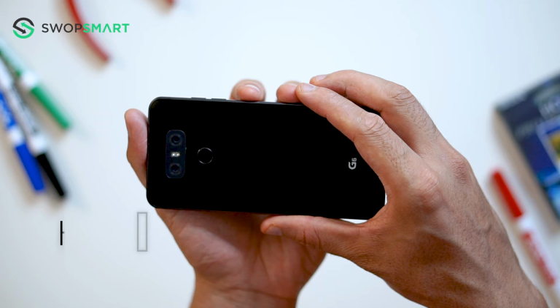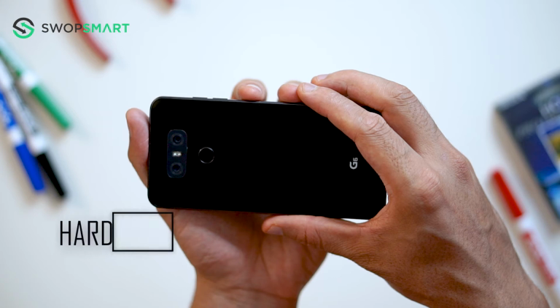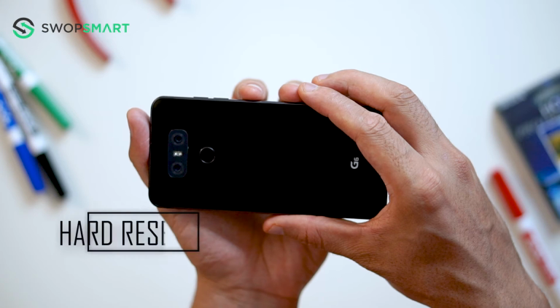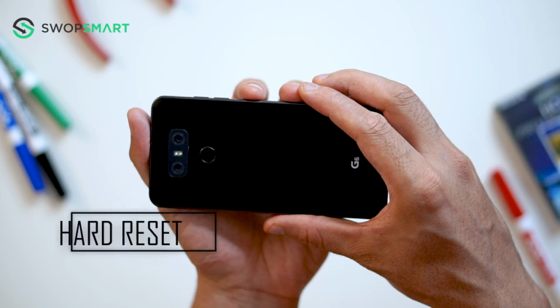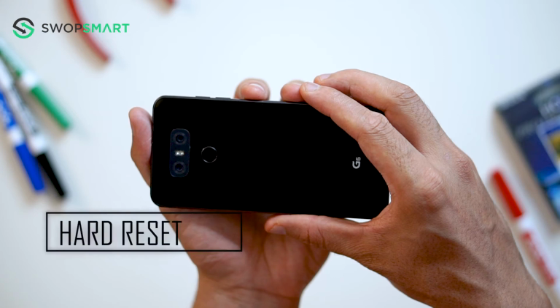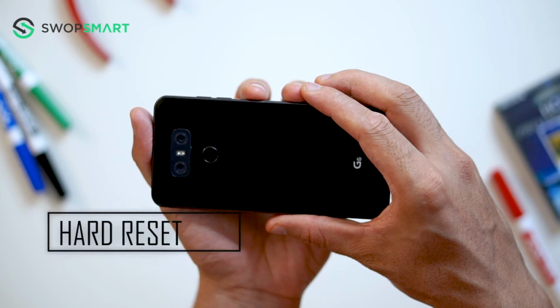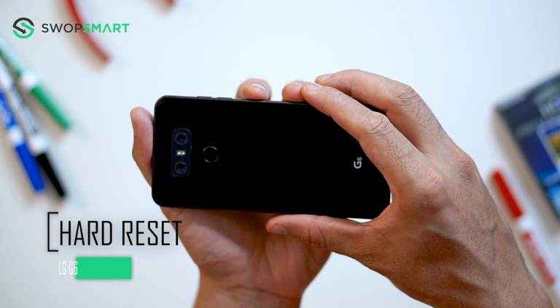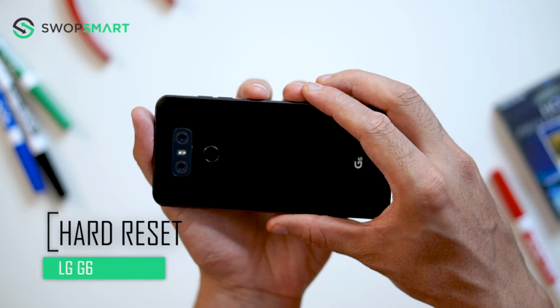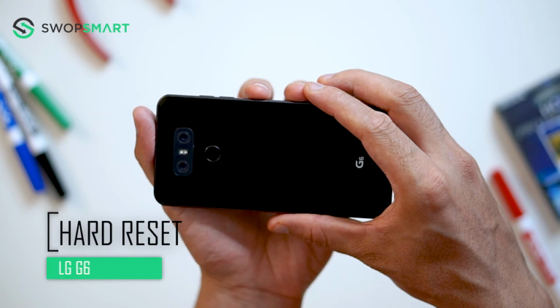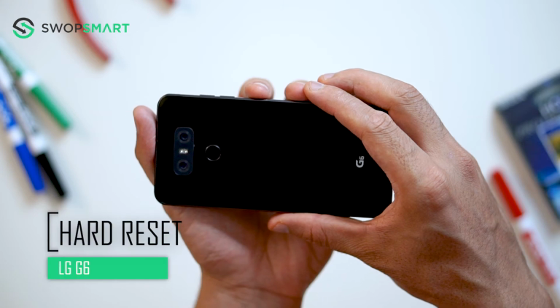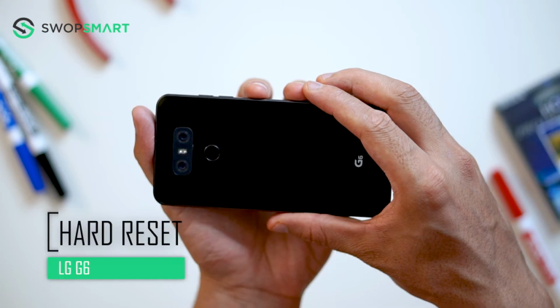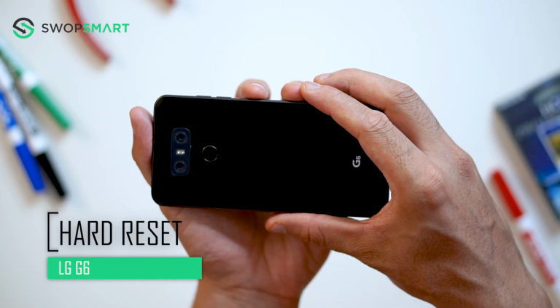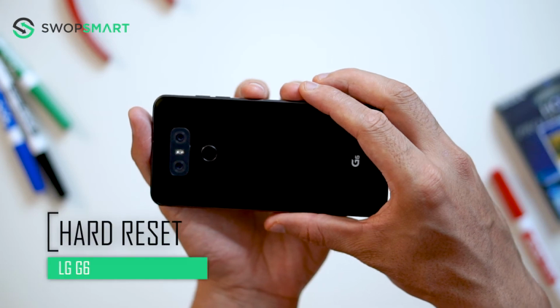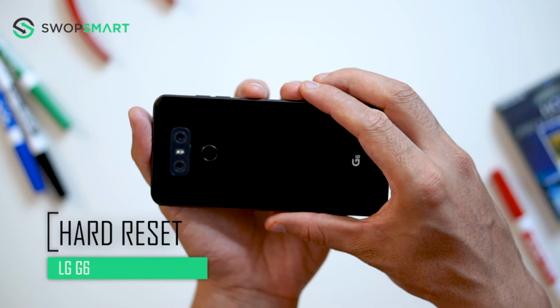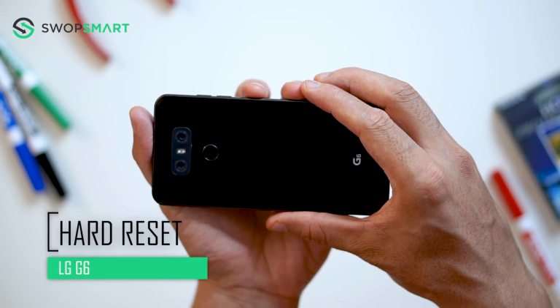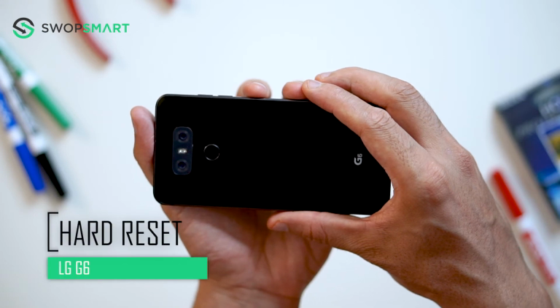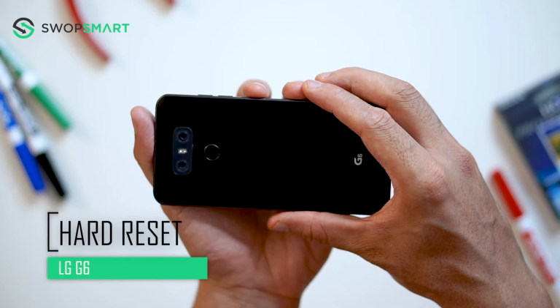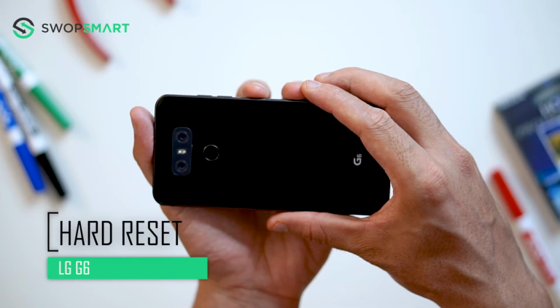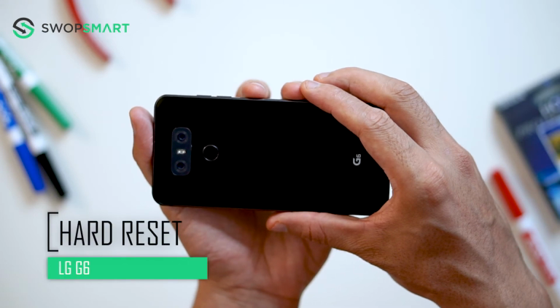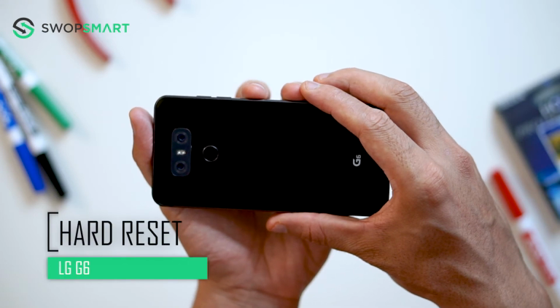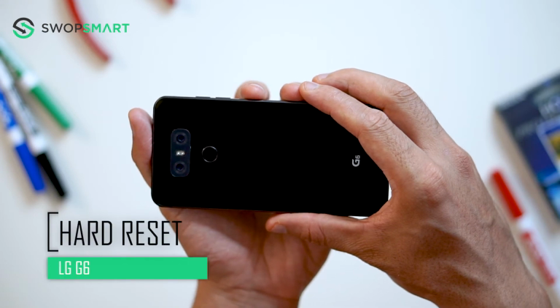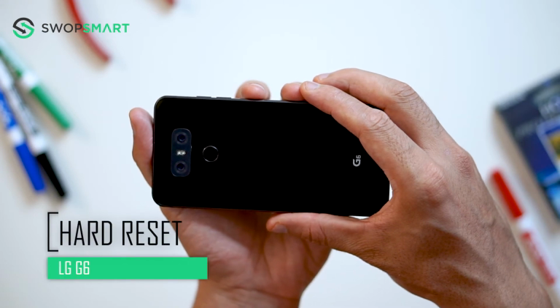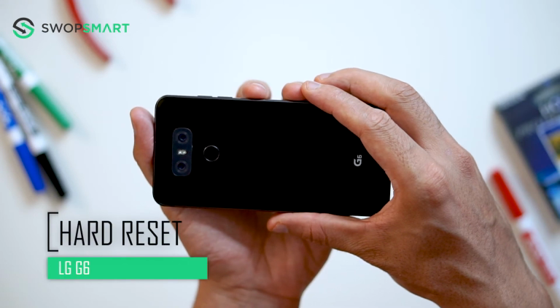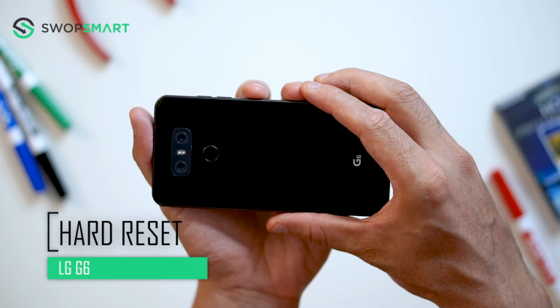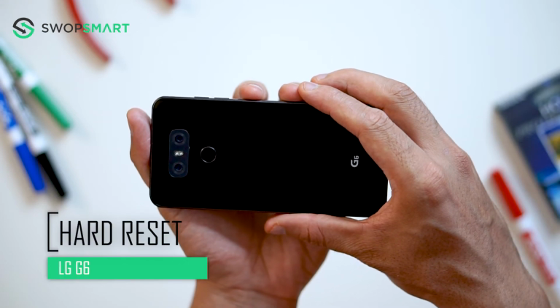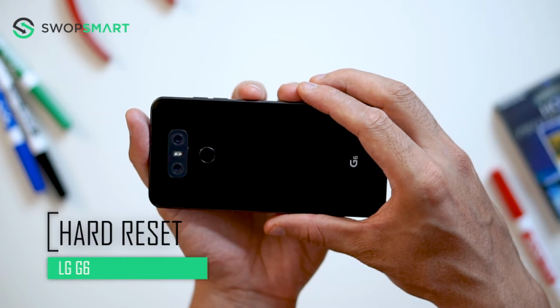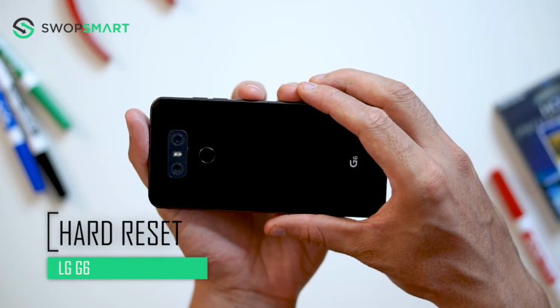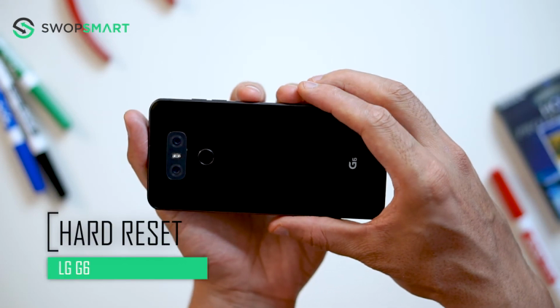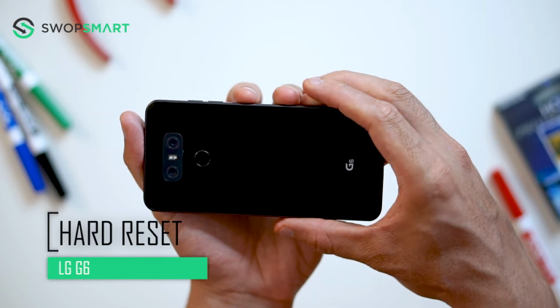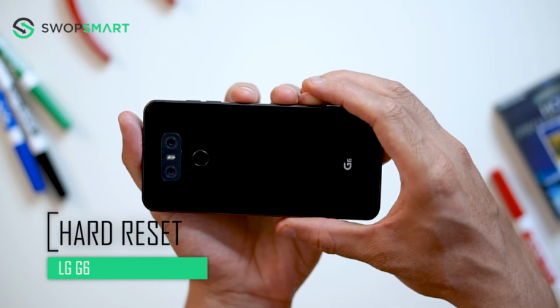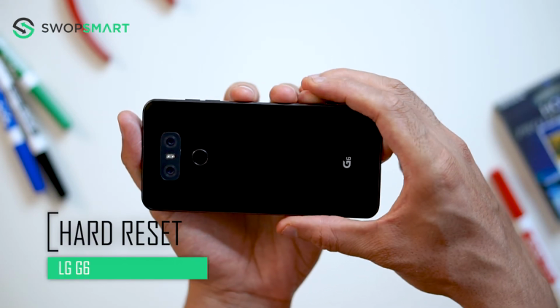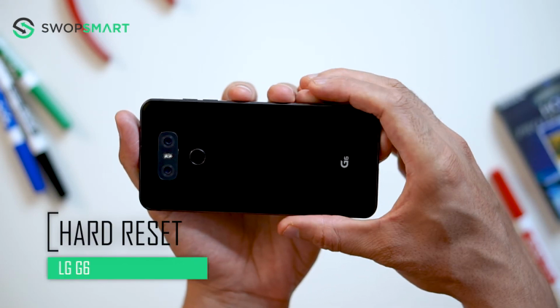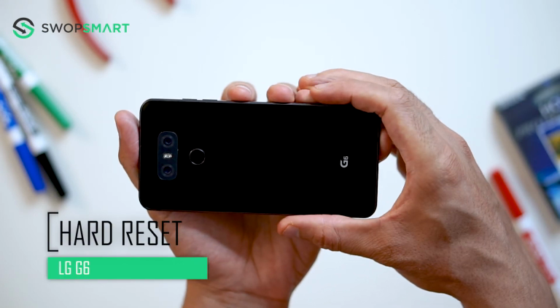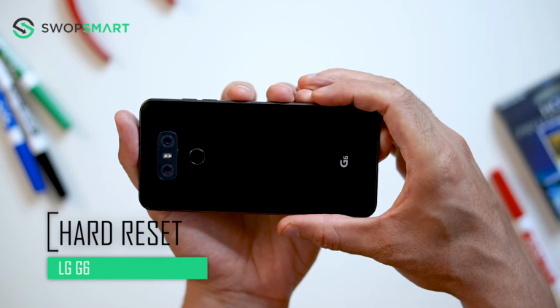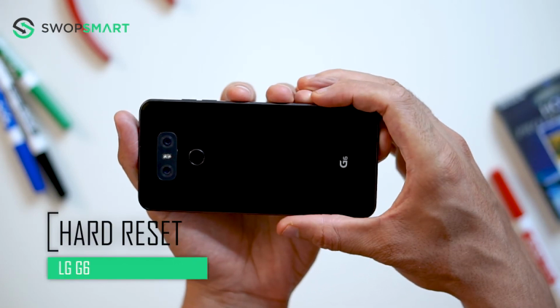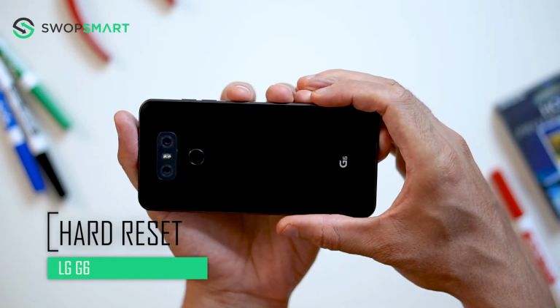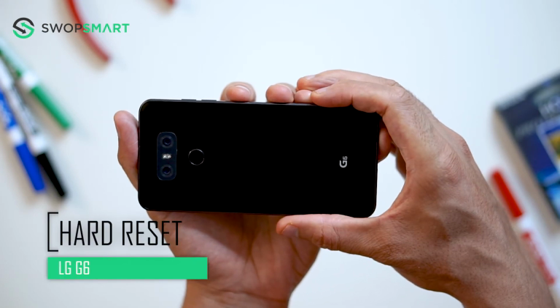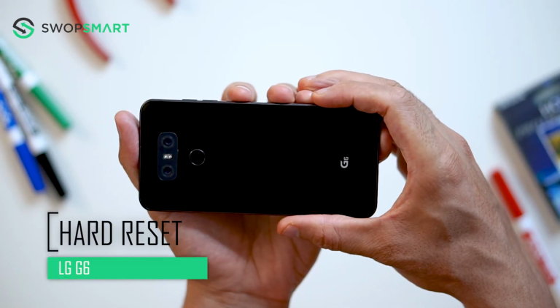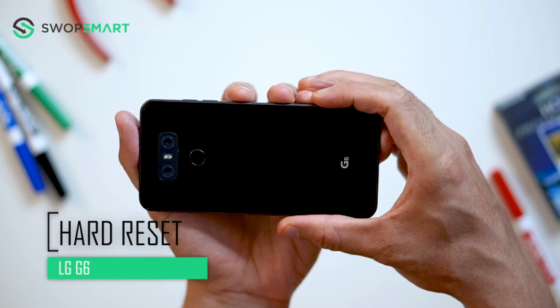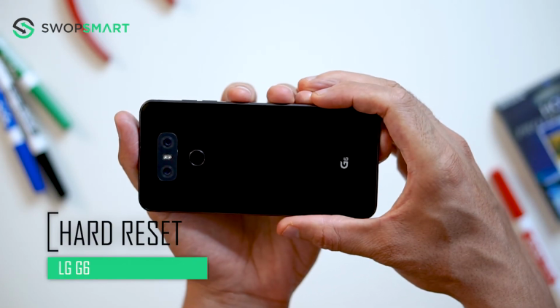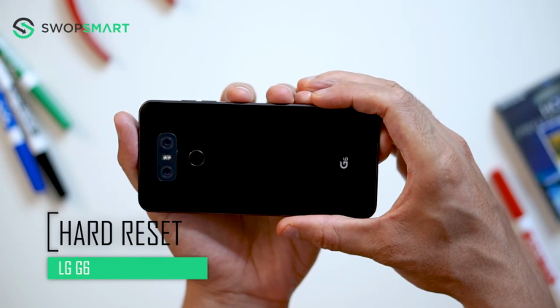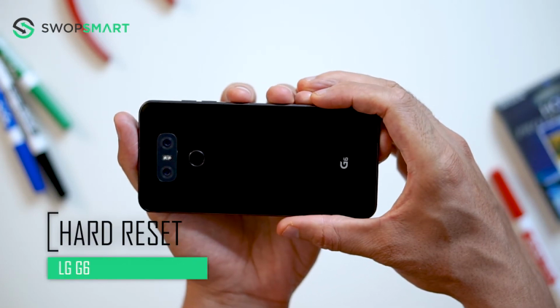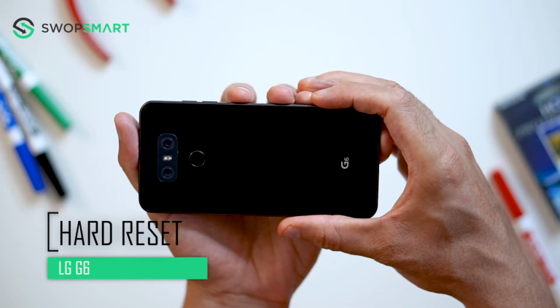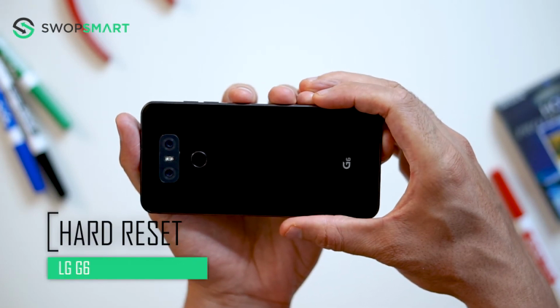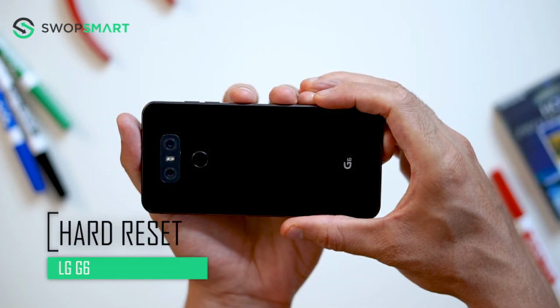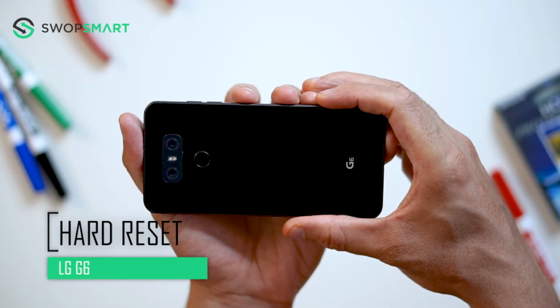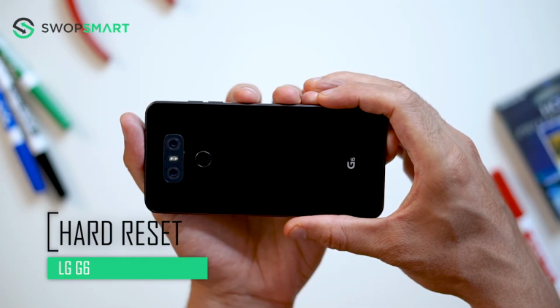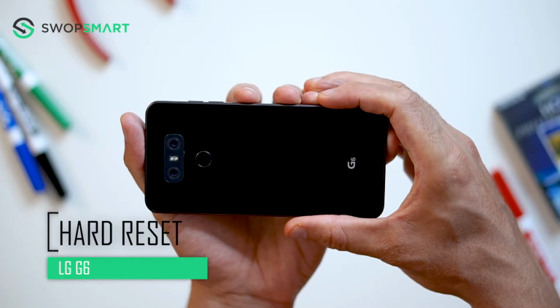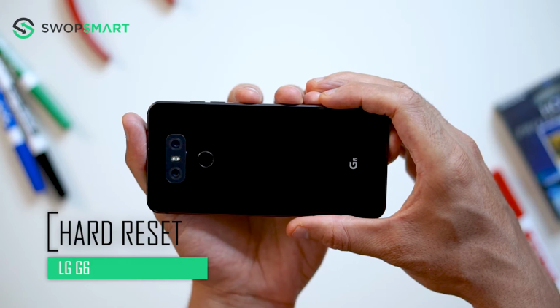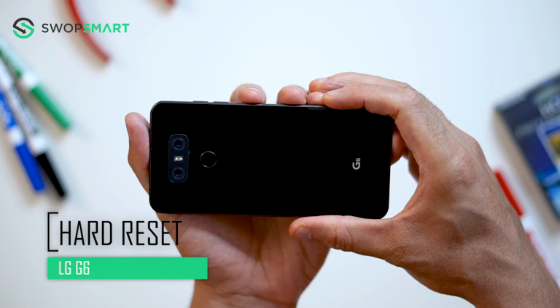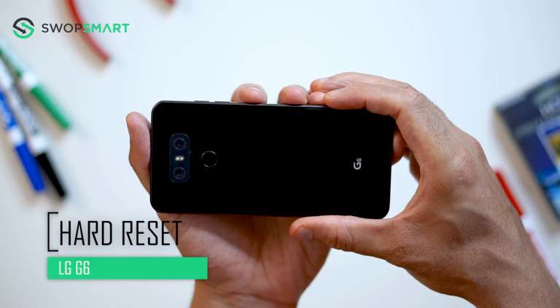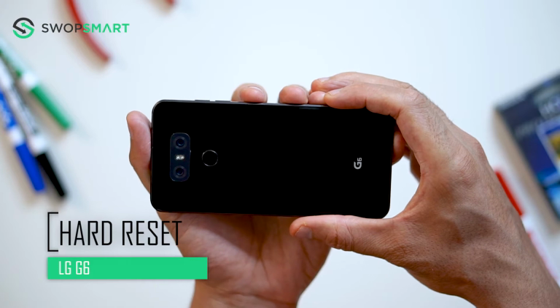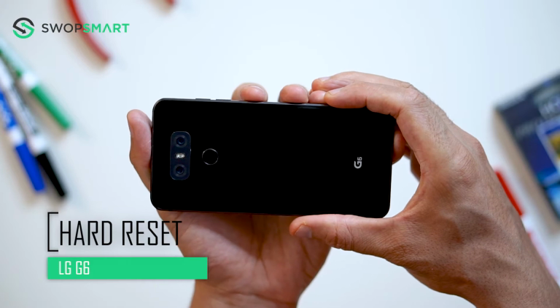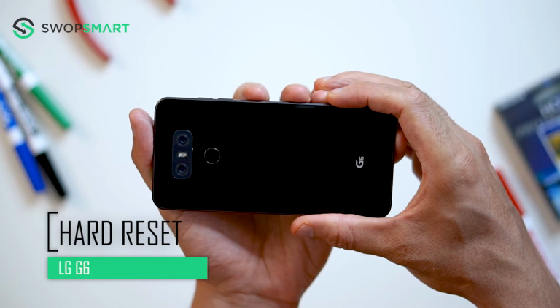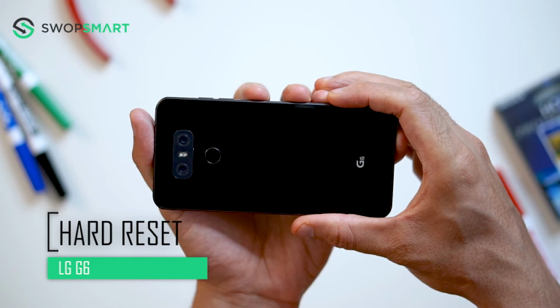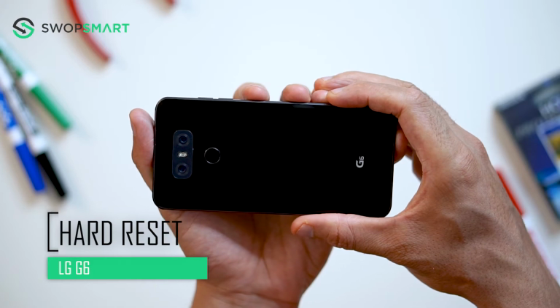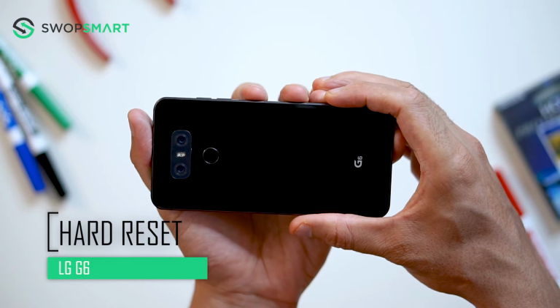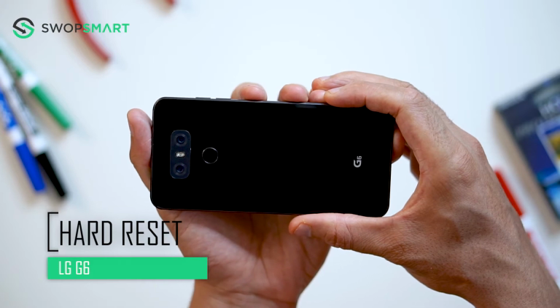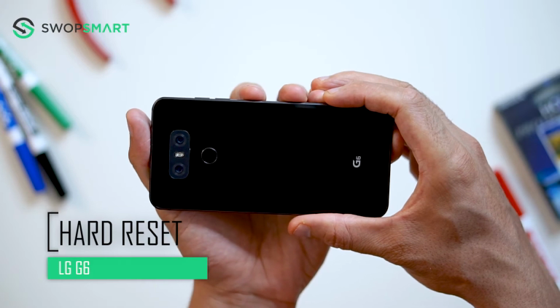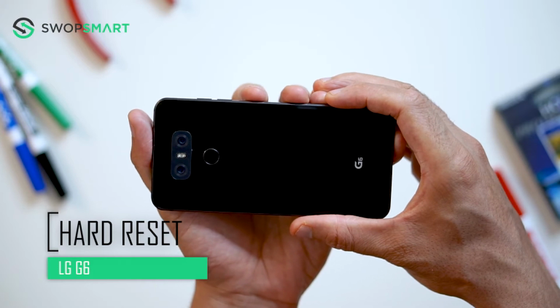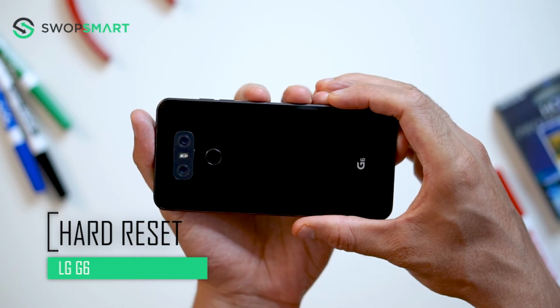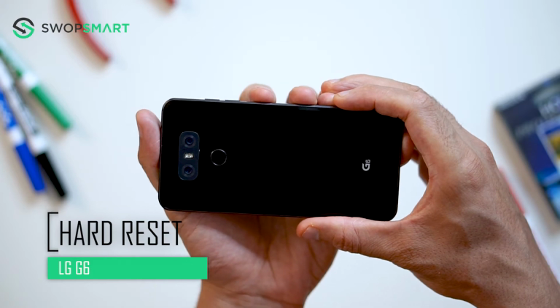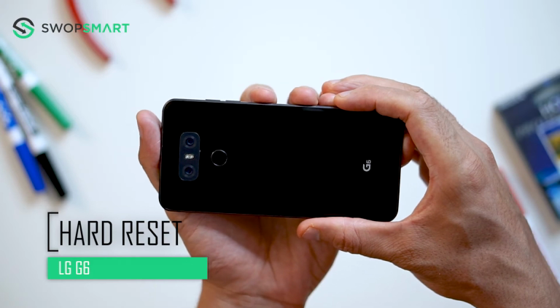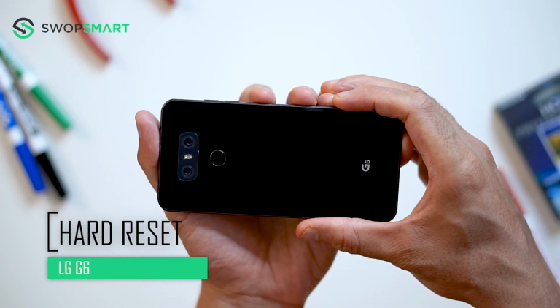Hello everyone, on today's episode of Get Smart with SwapSmart, we will be teaching you how to hard reset your LG G6.